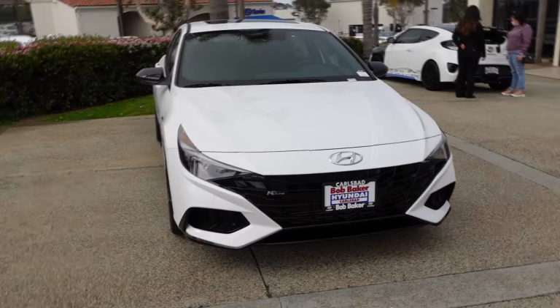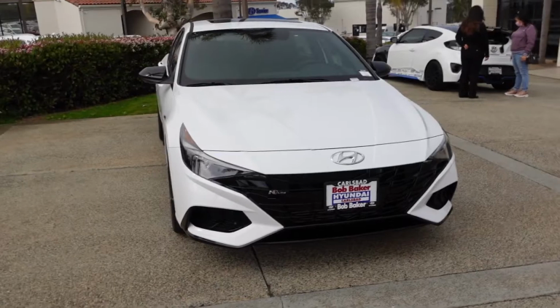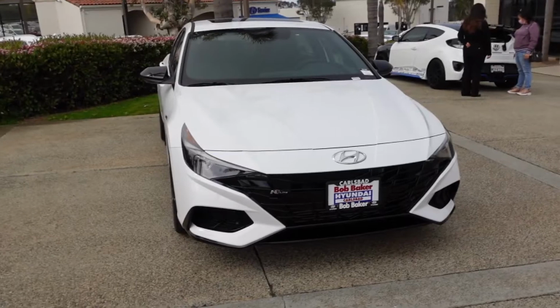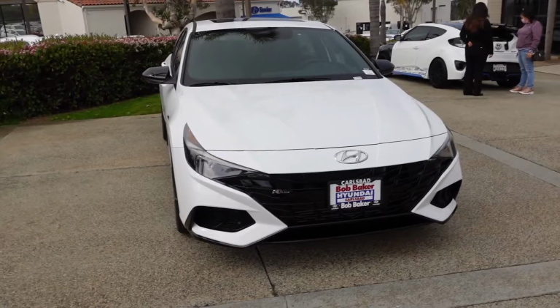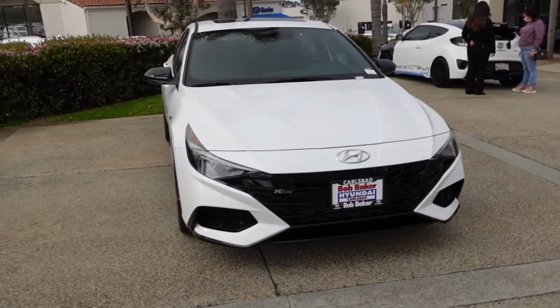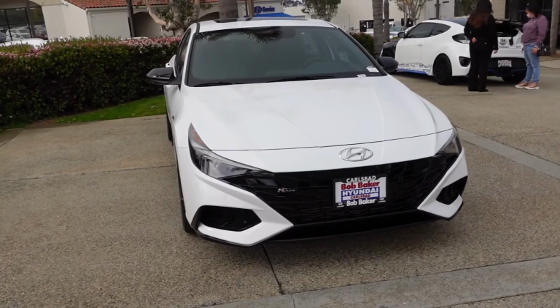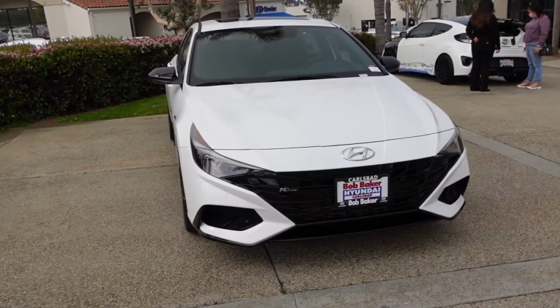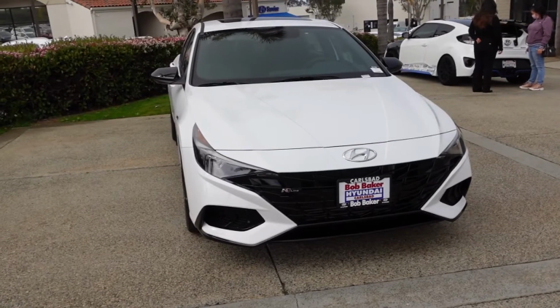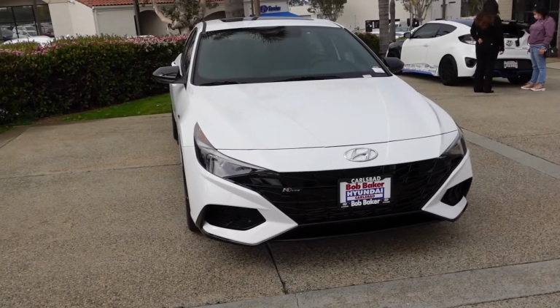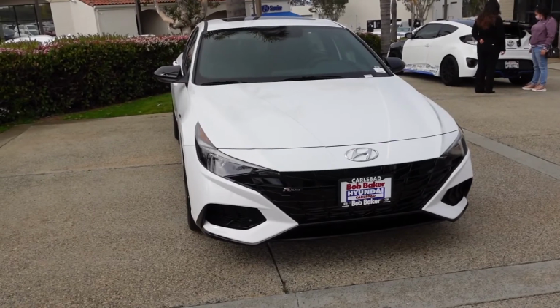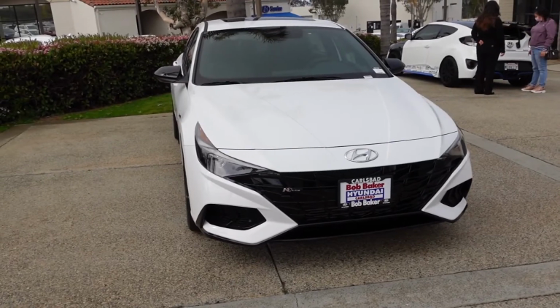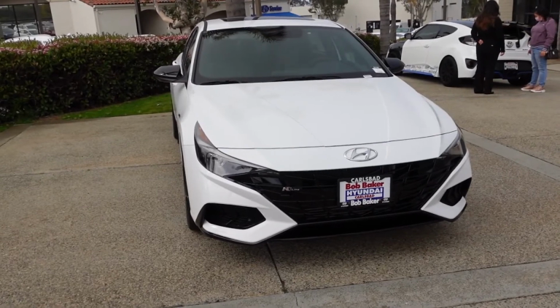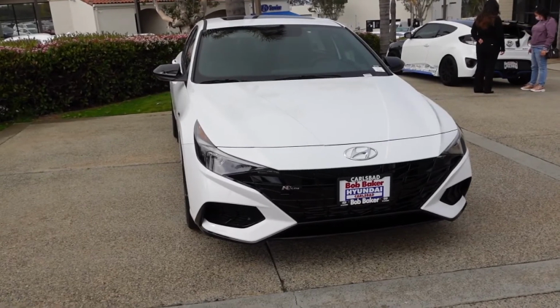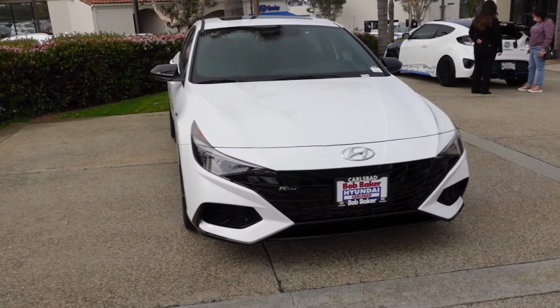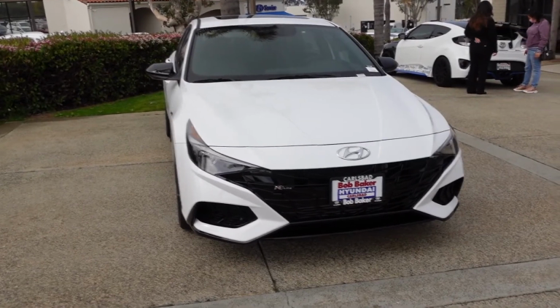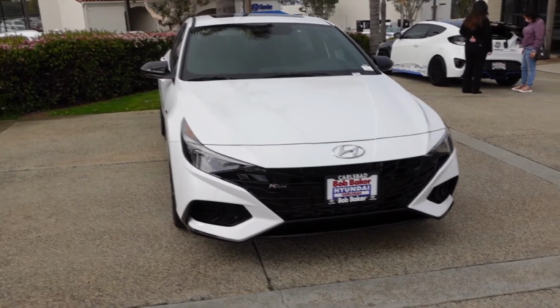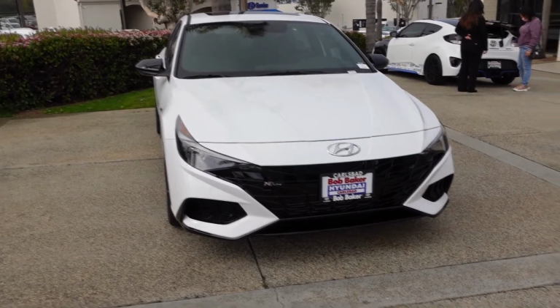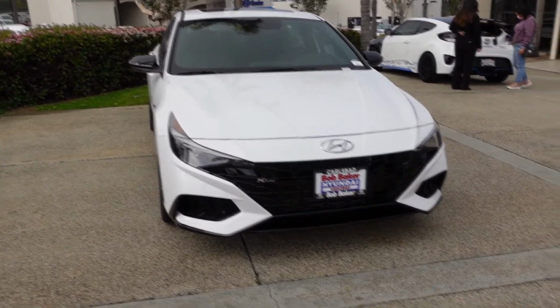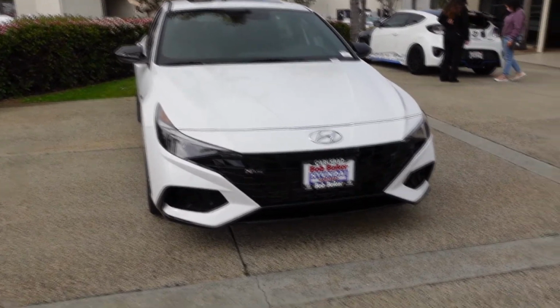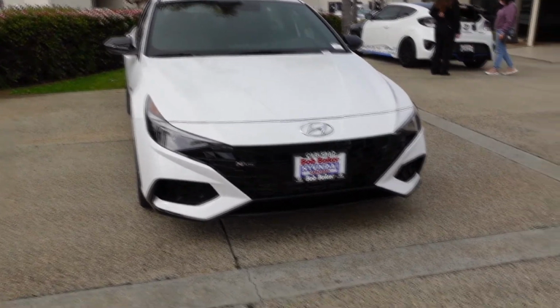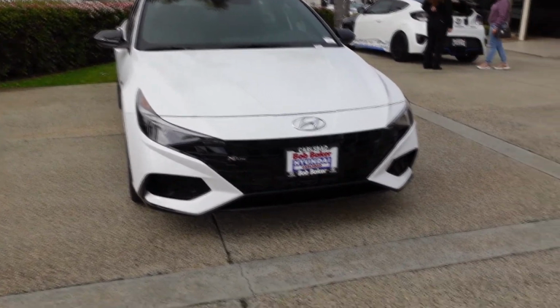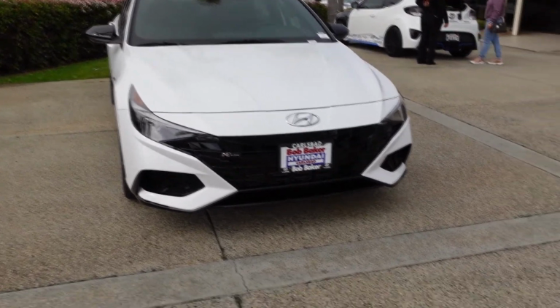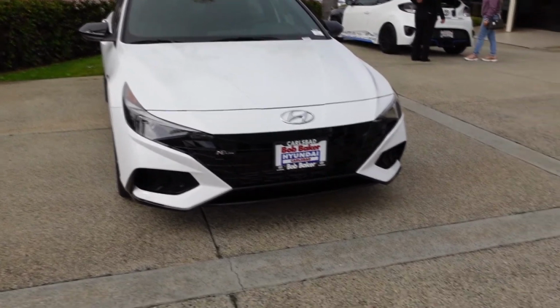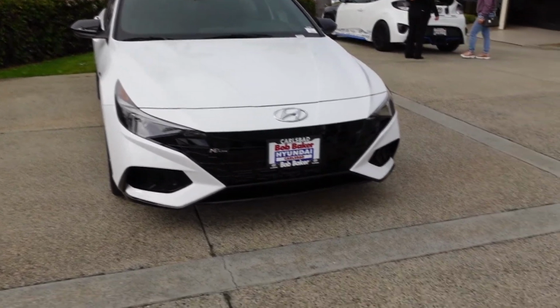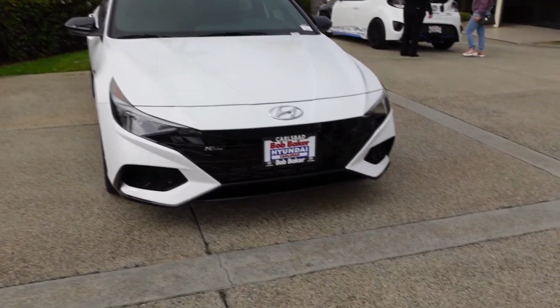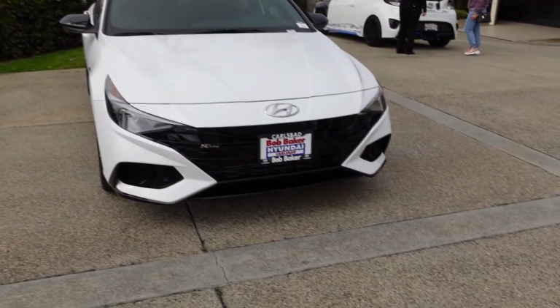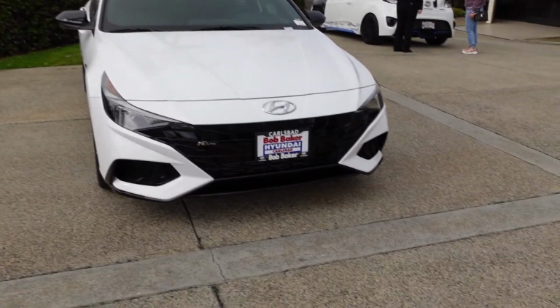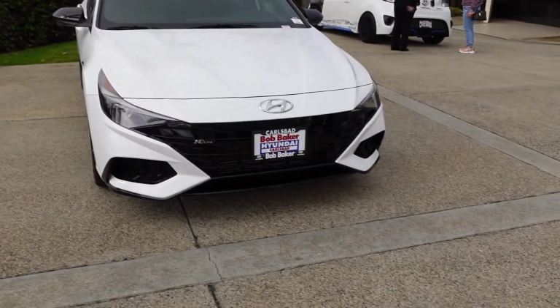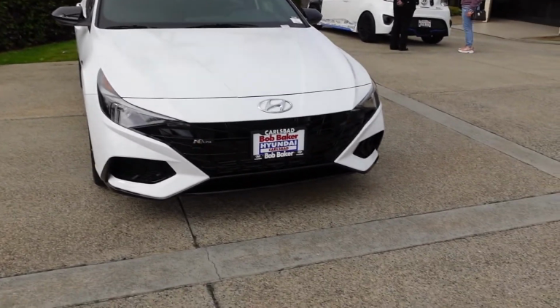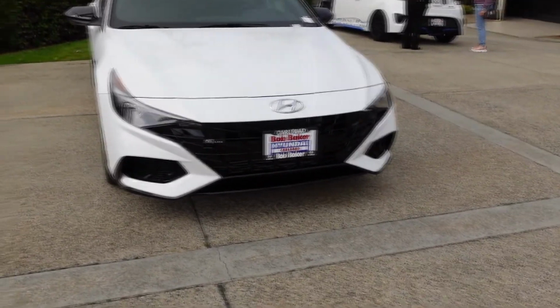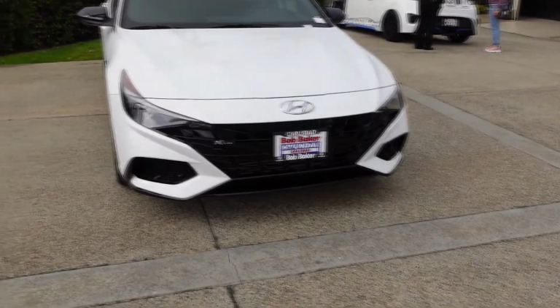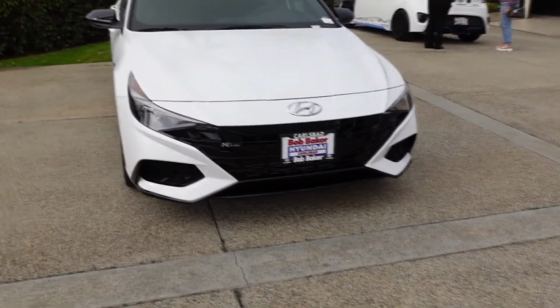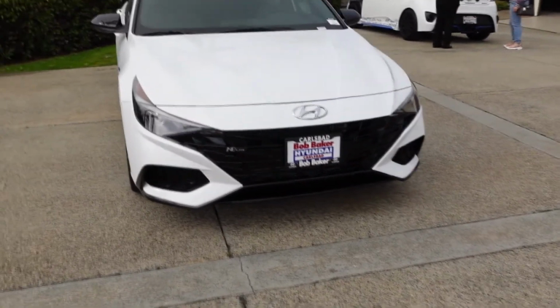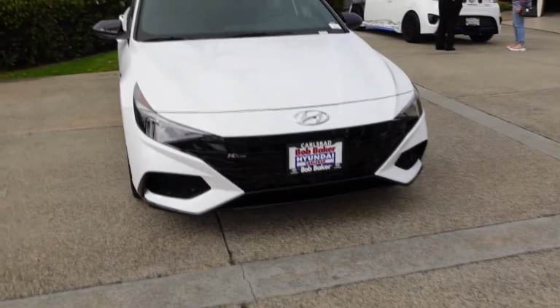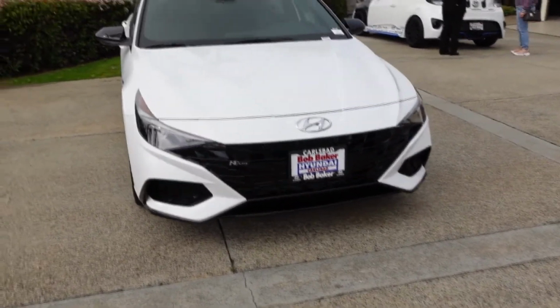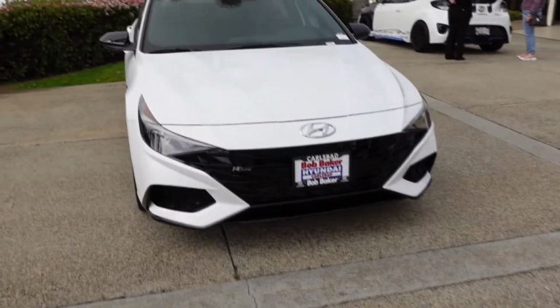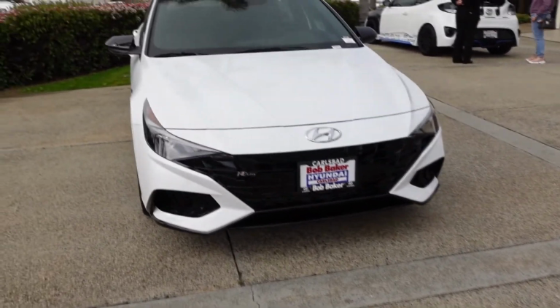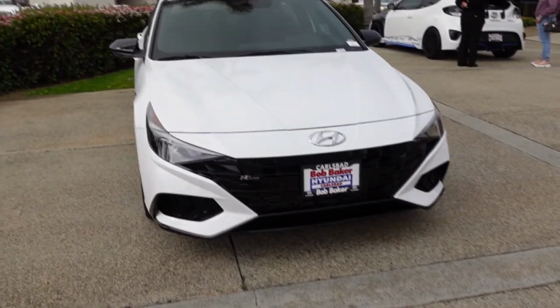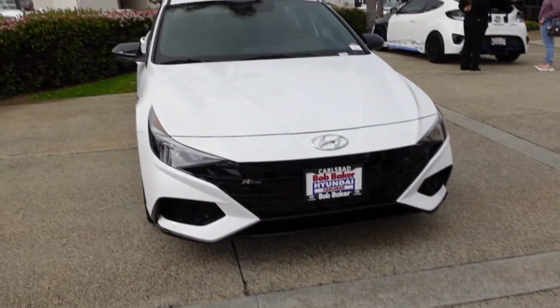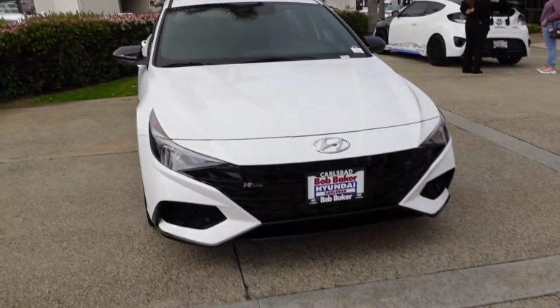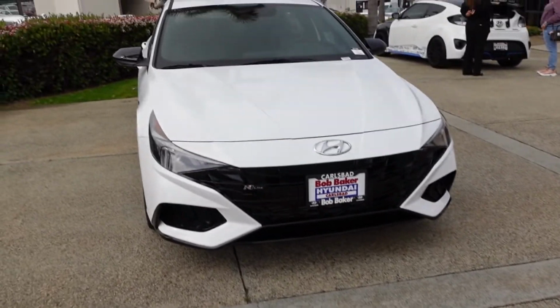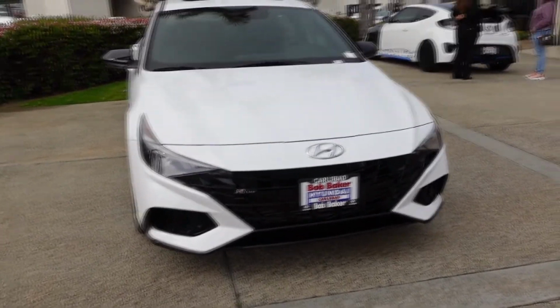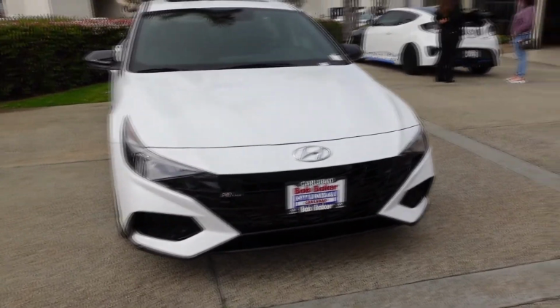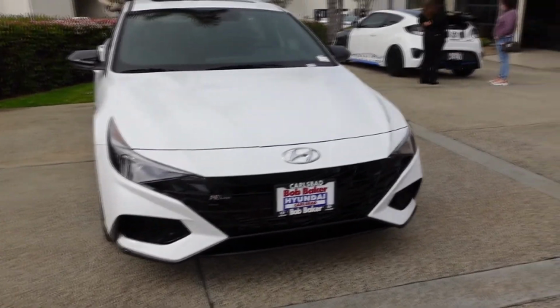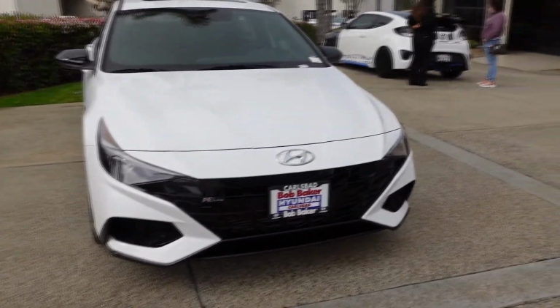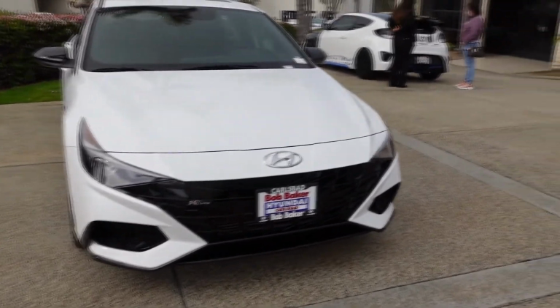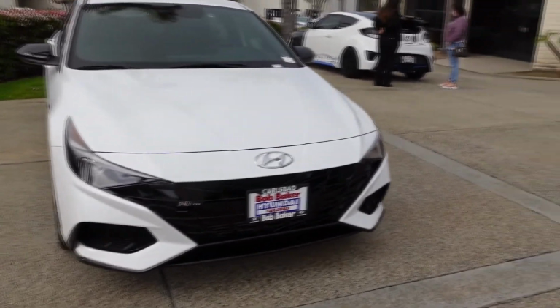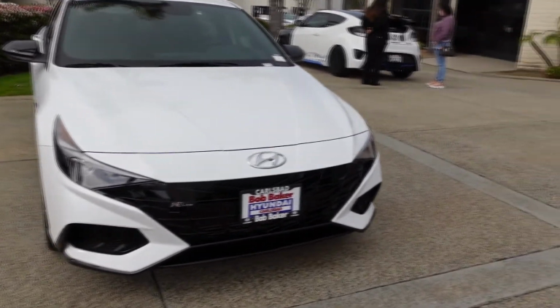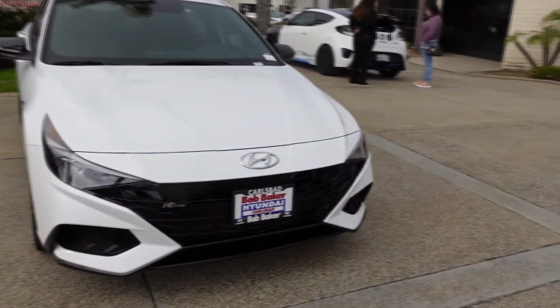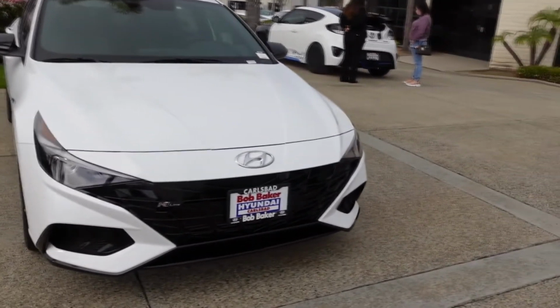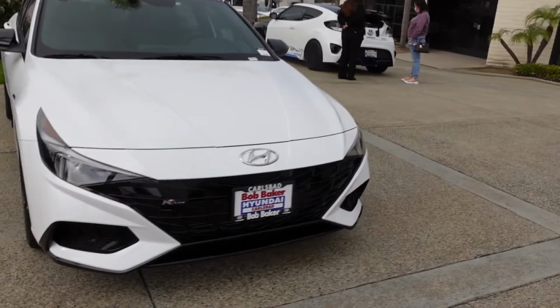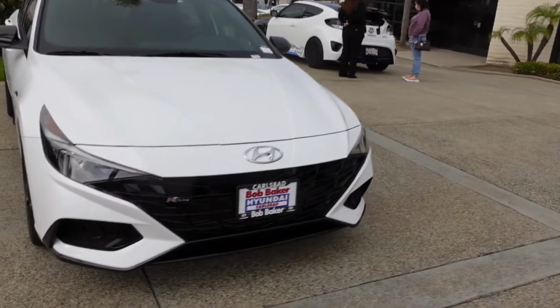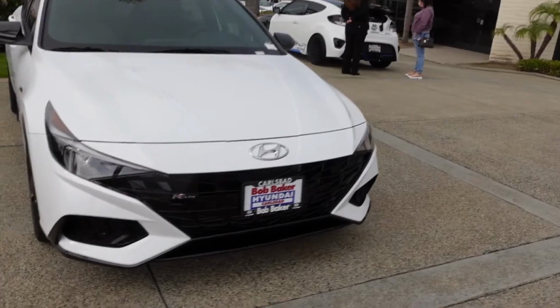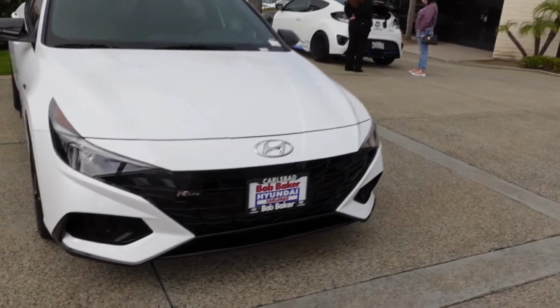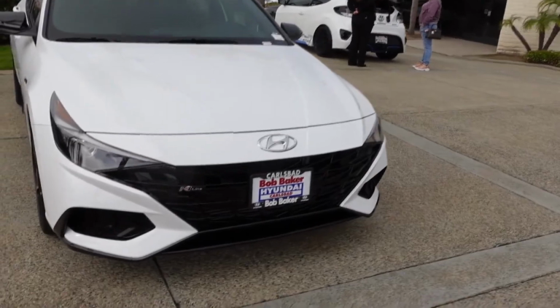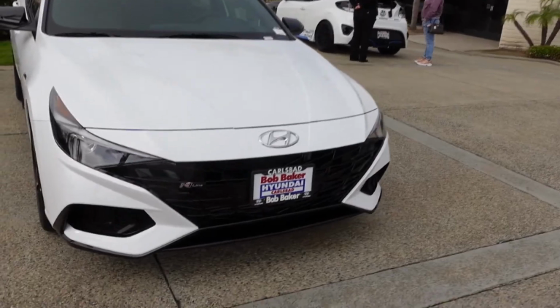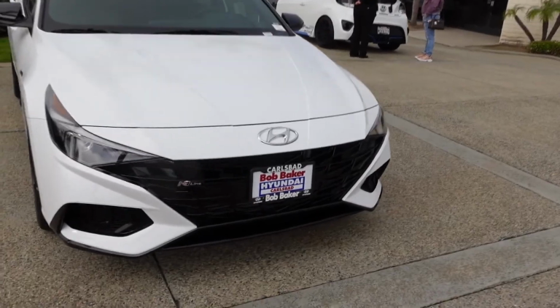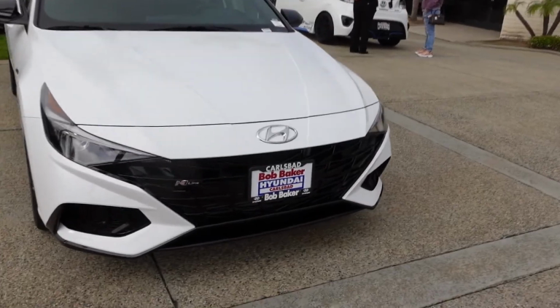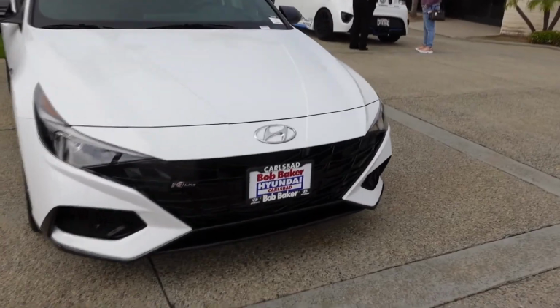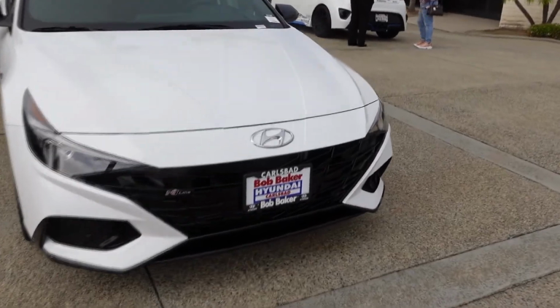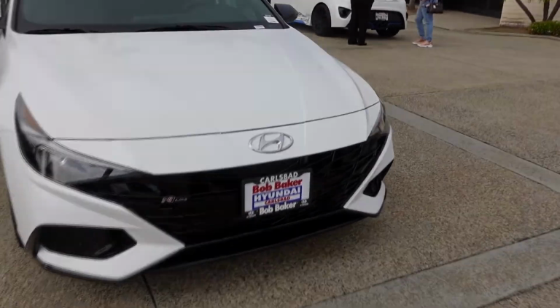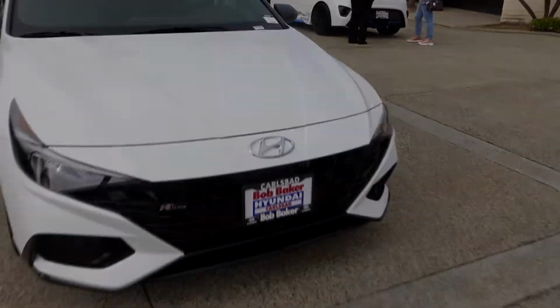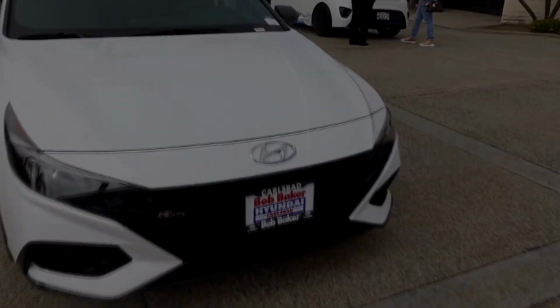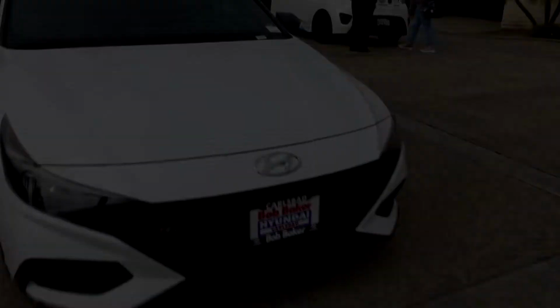Say hello to the new kid on the block — this is the 2021 Hyundai Elantra N-Line.